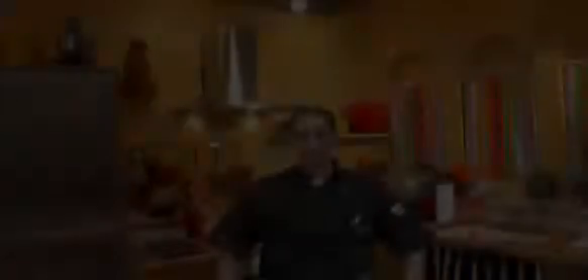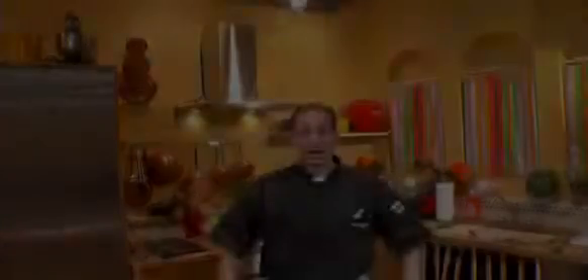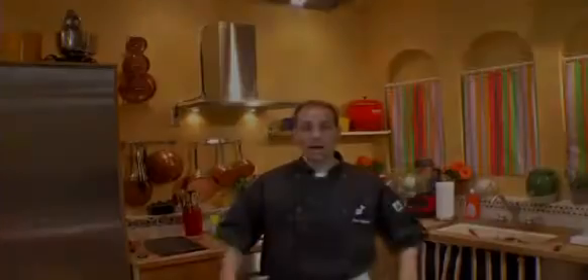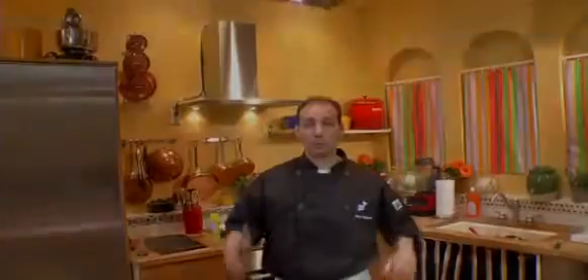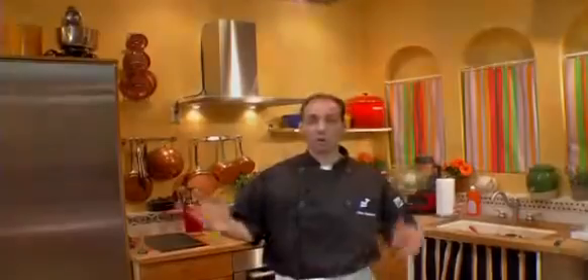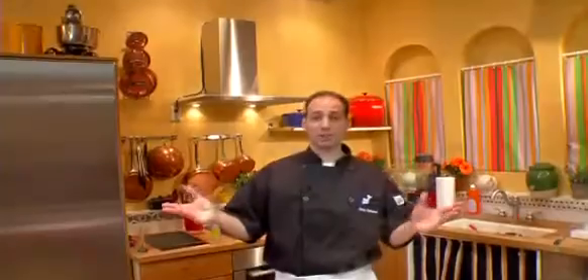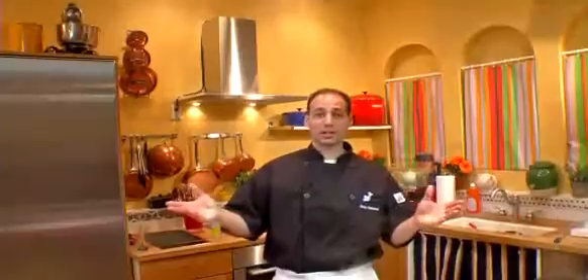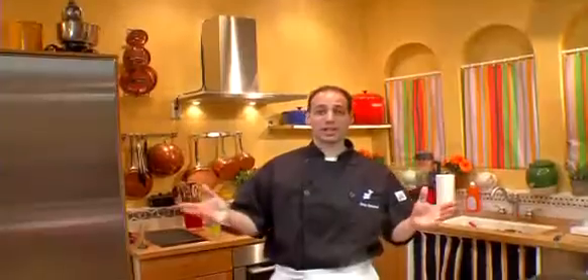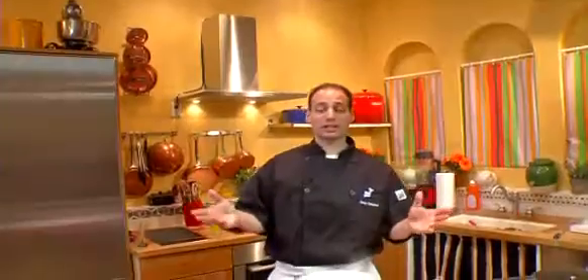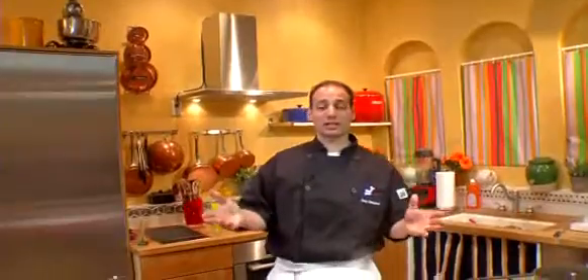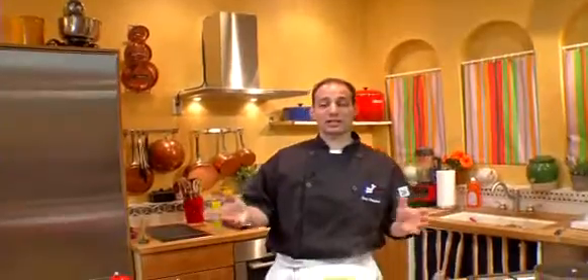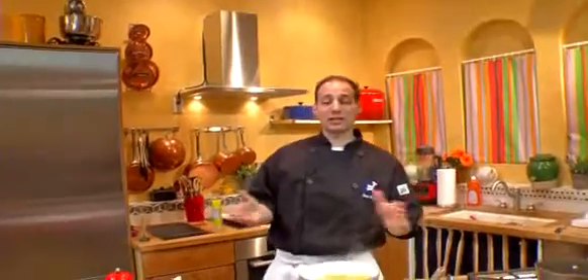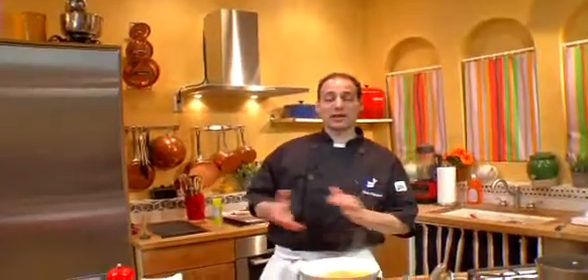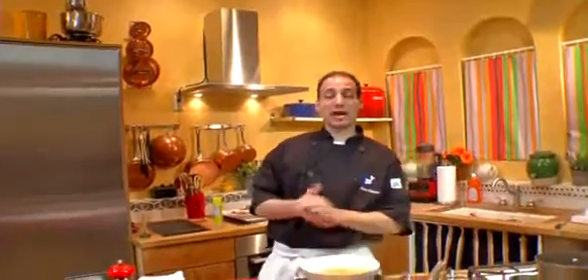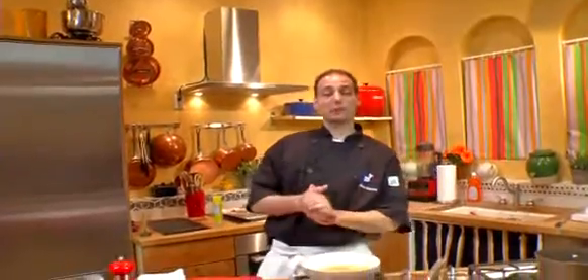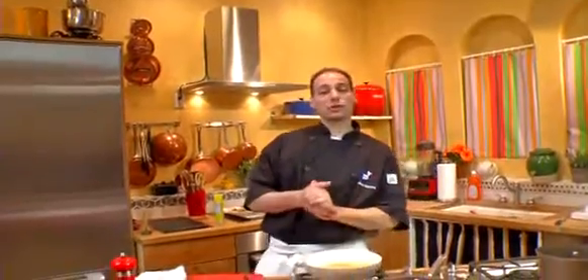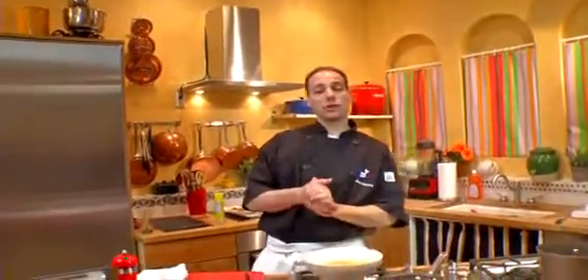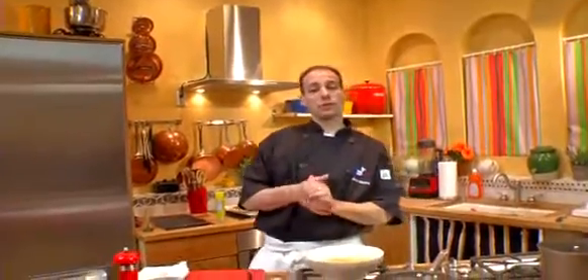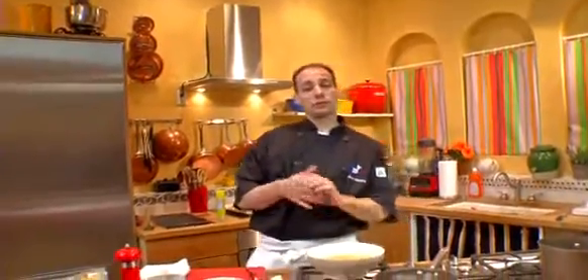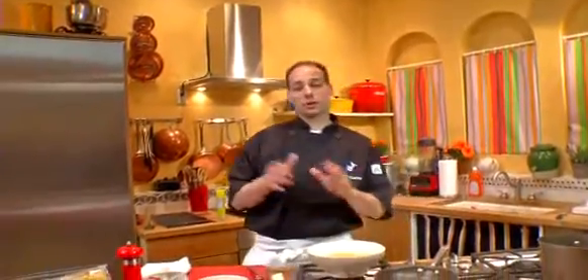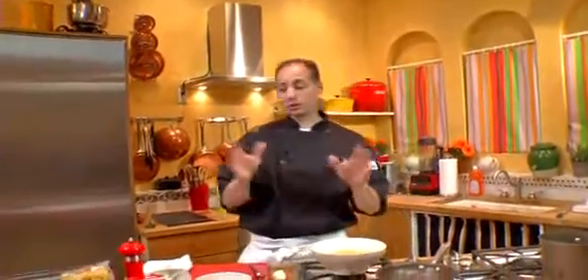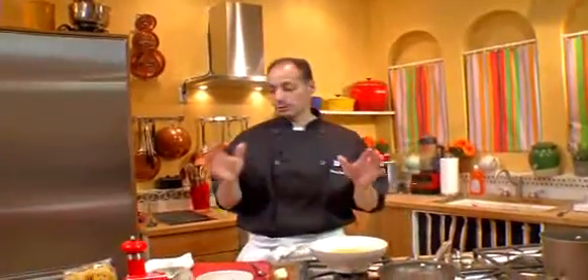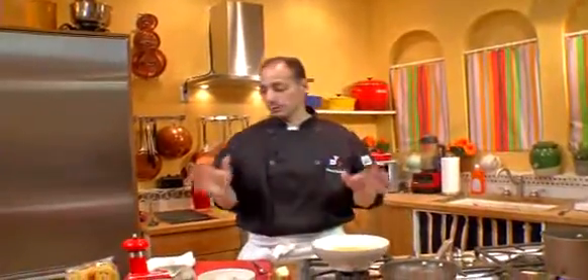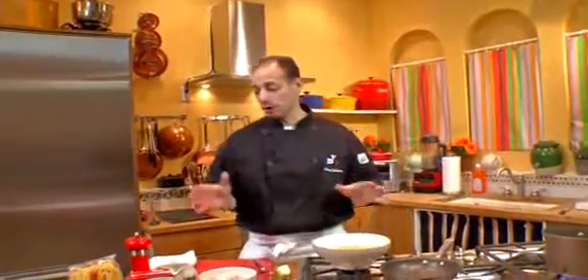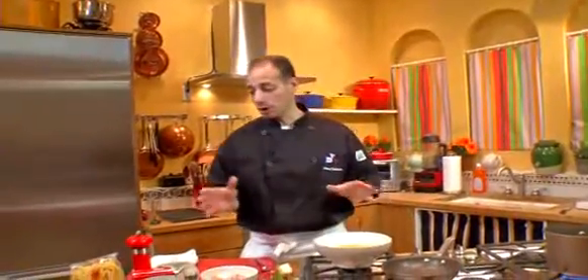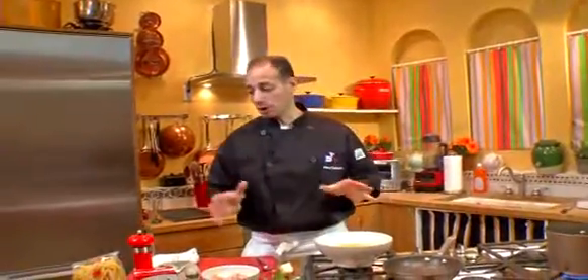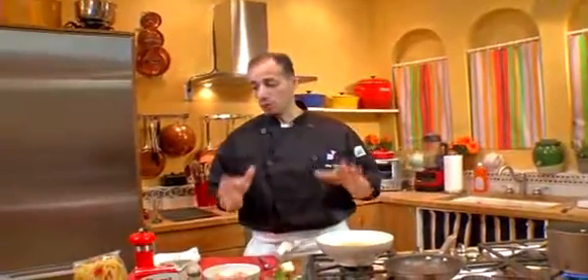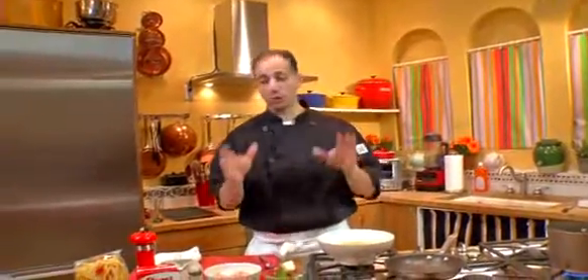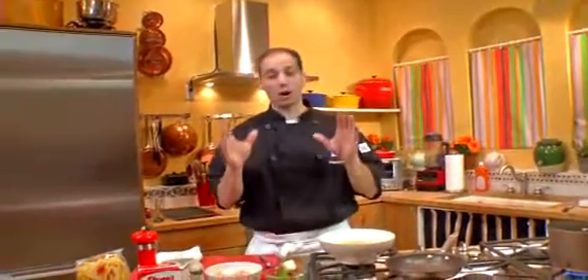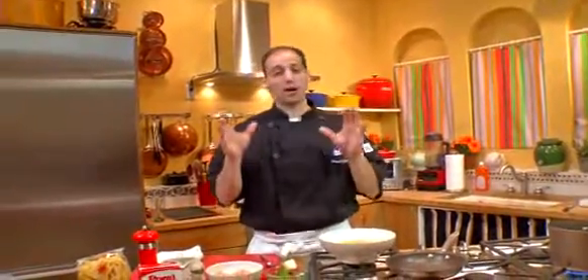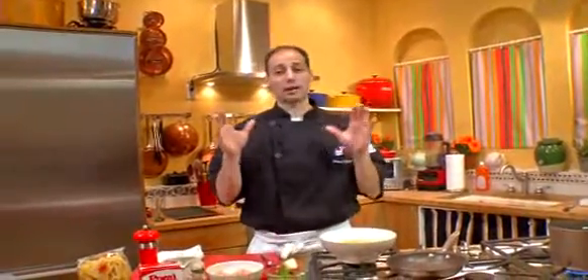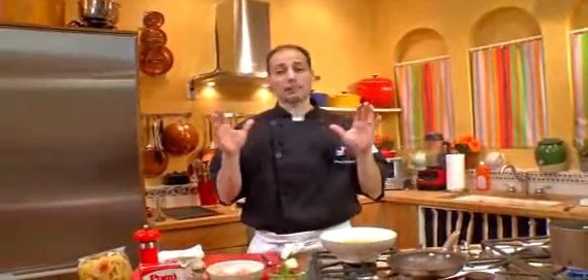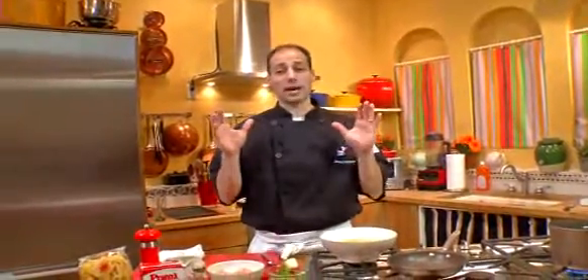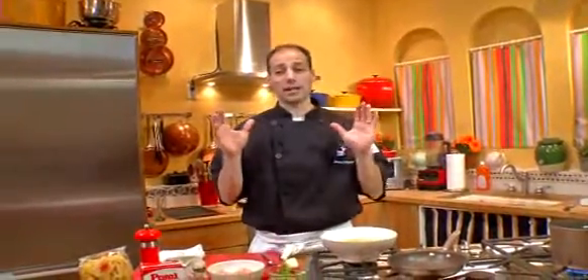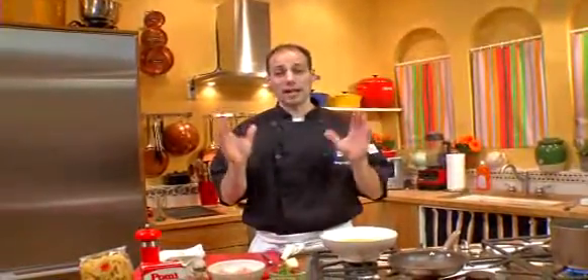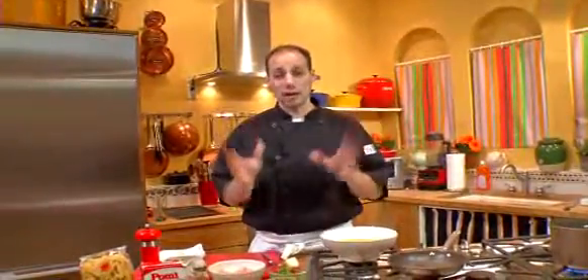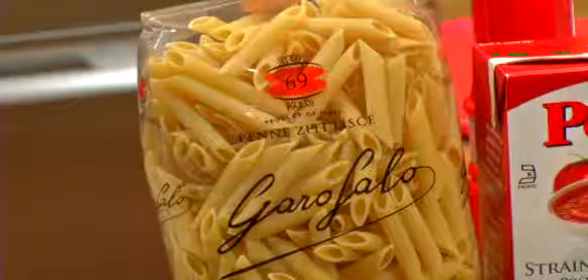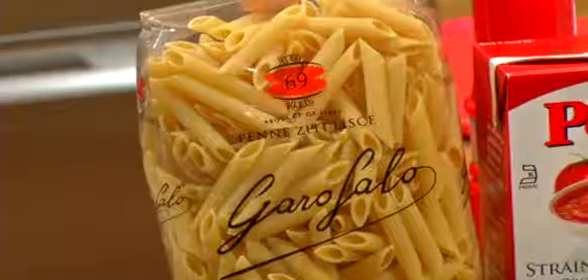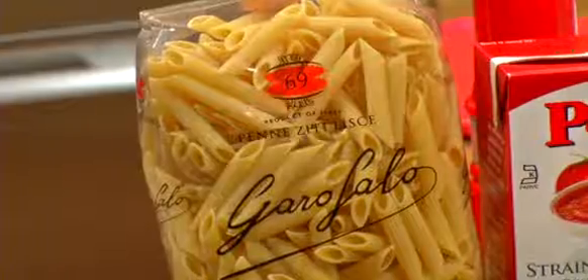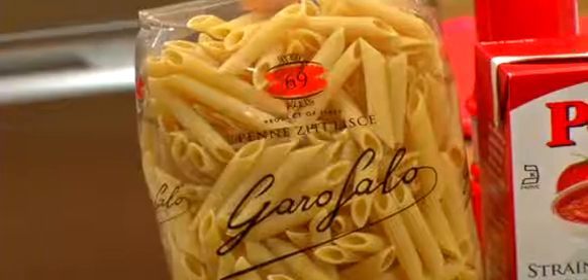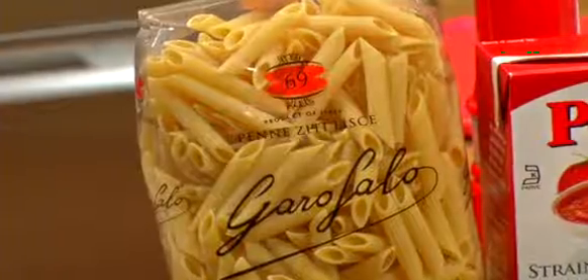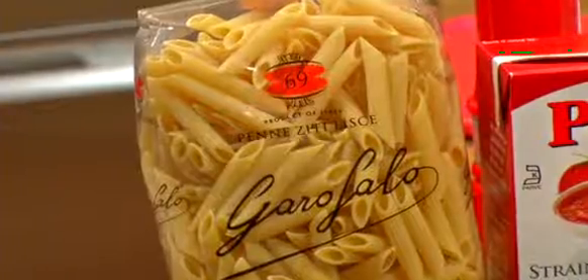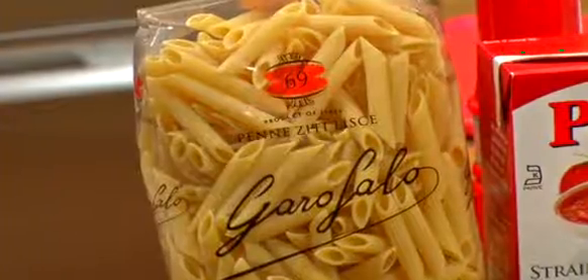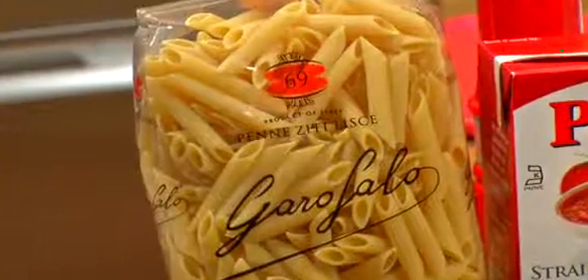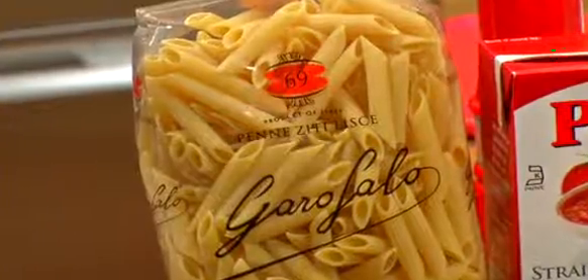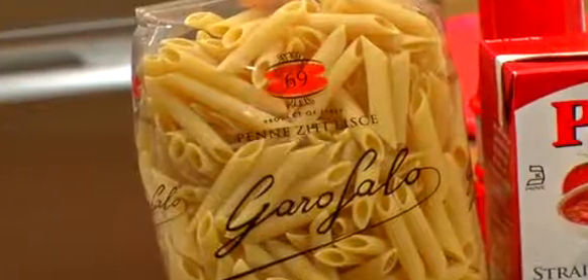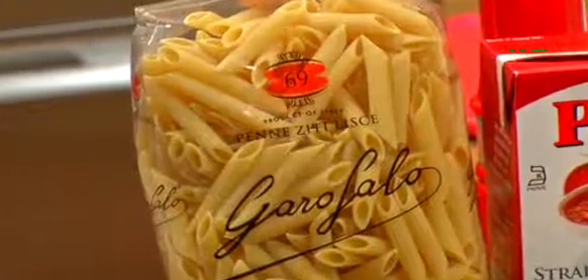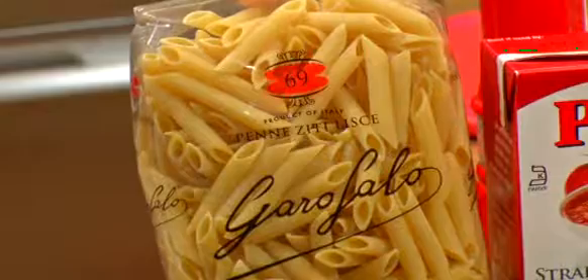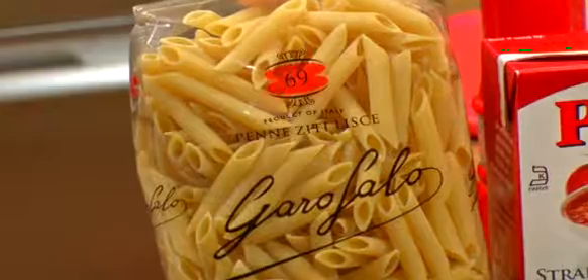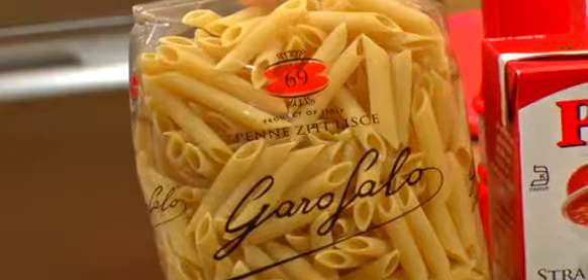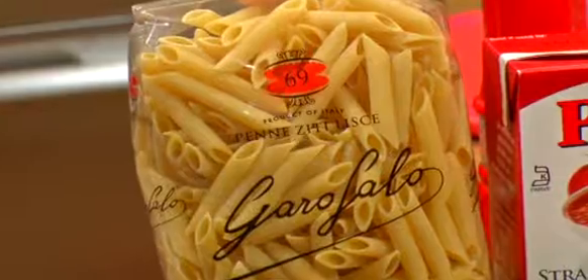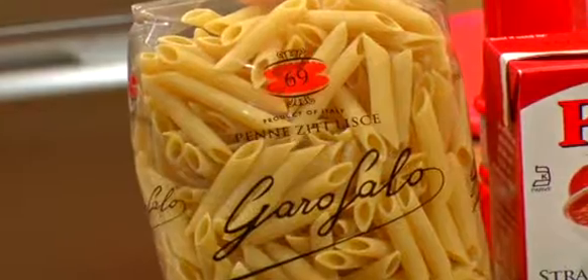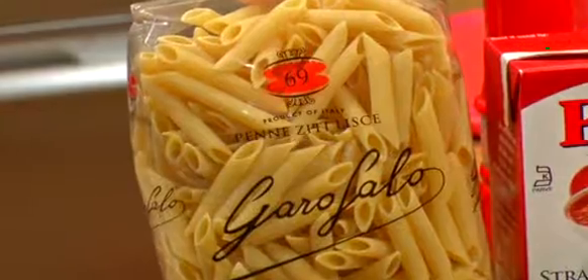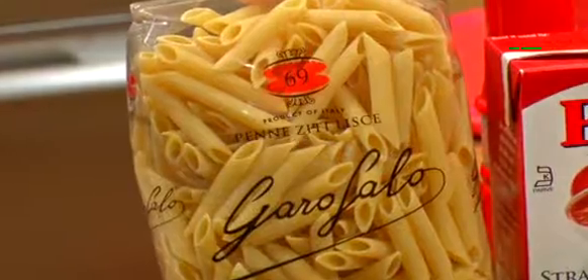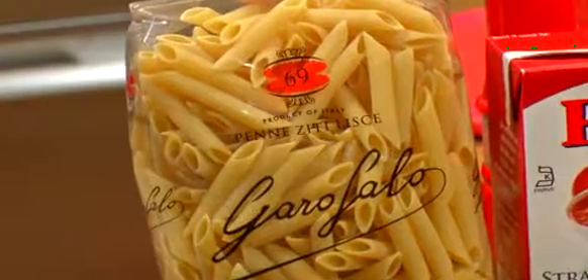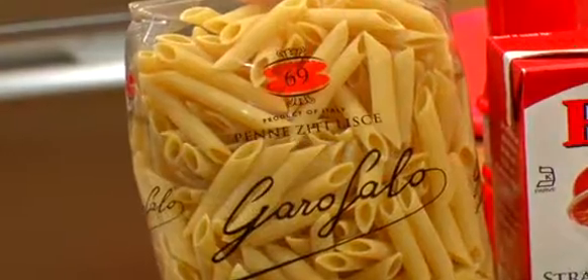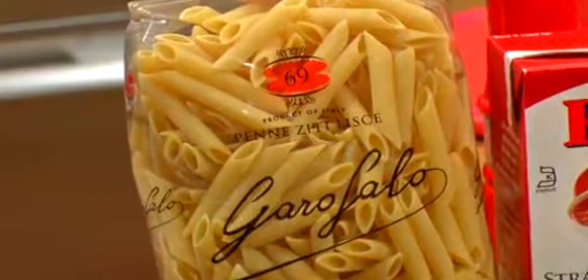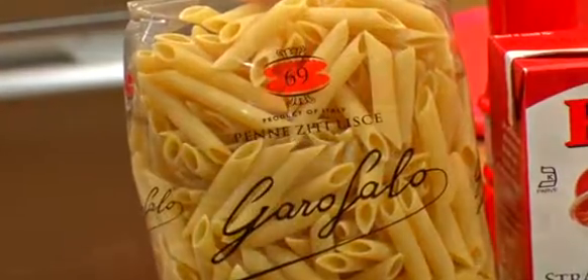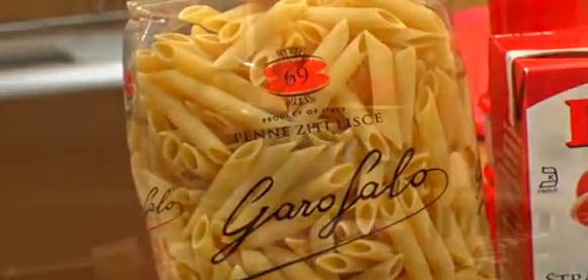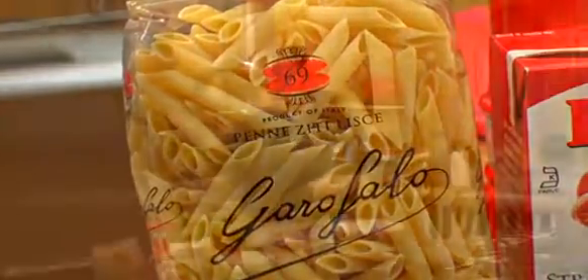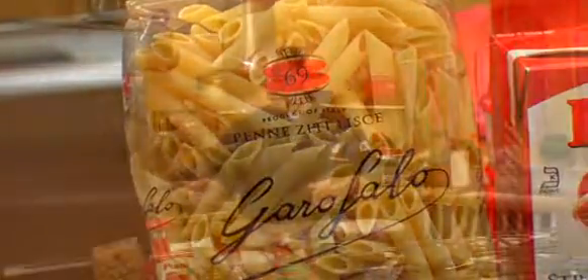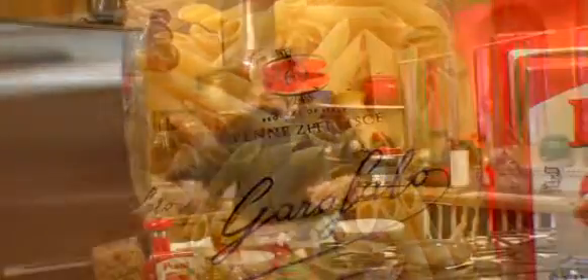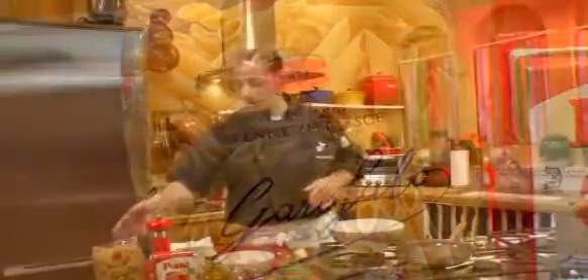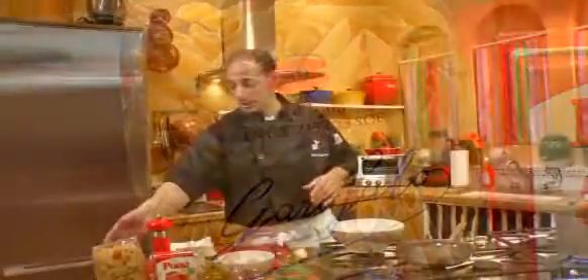Hi, welcome to Taste This TV. I'm Chef Joe Seminari. We're talking about Garofalo pasta today, doing a wonderful two-minute recipe.